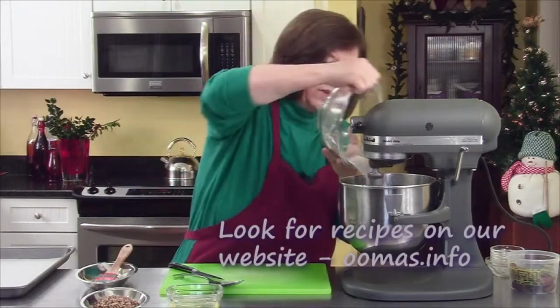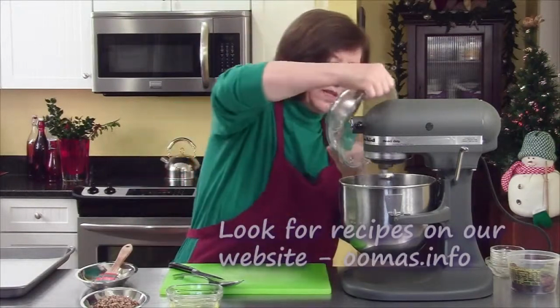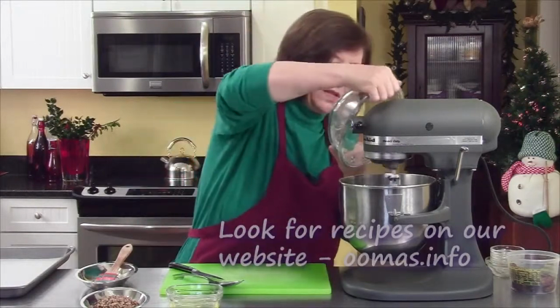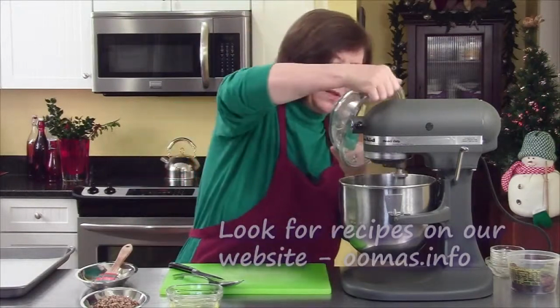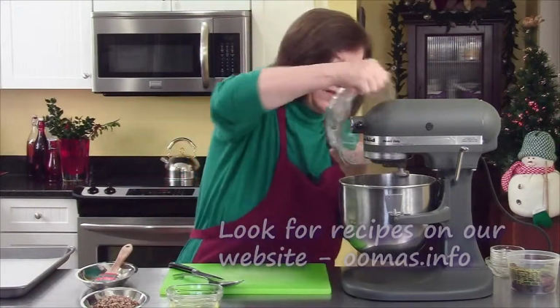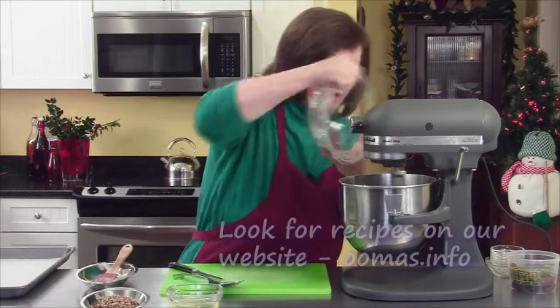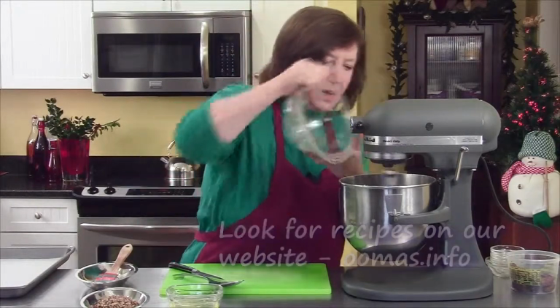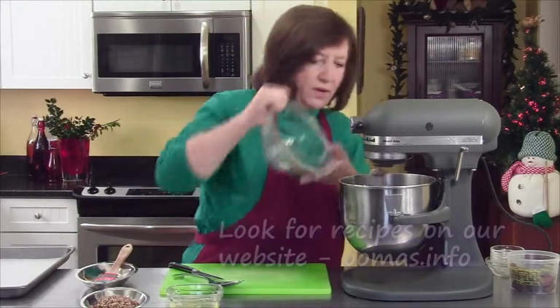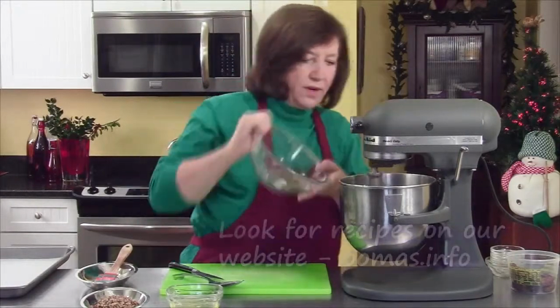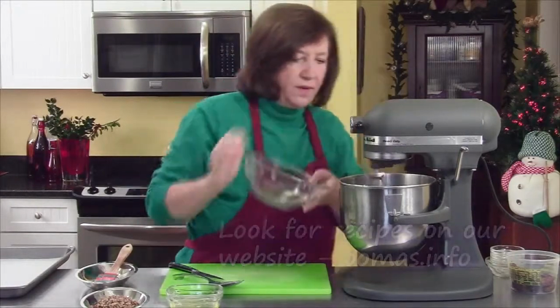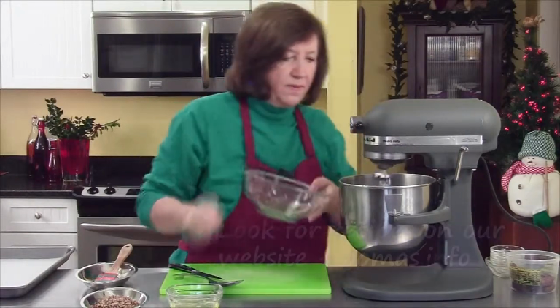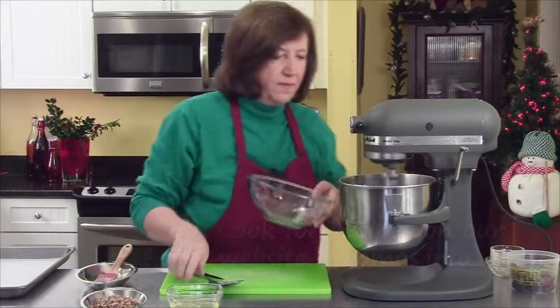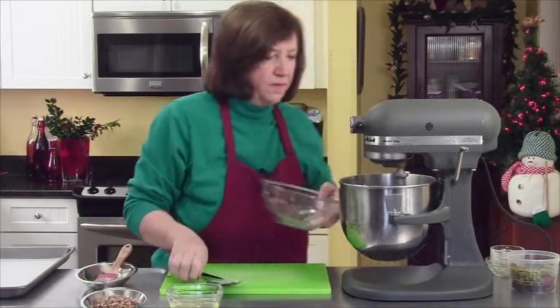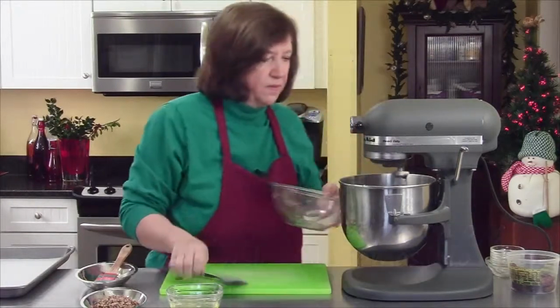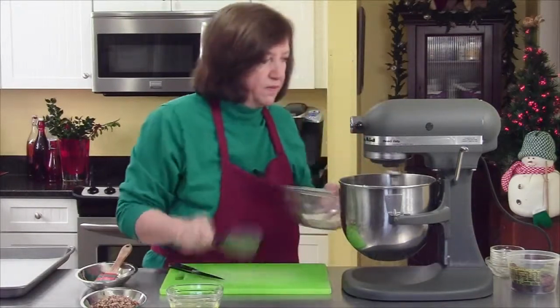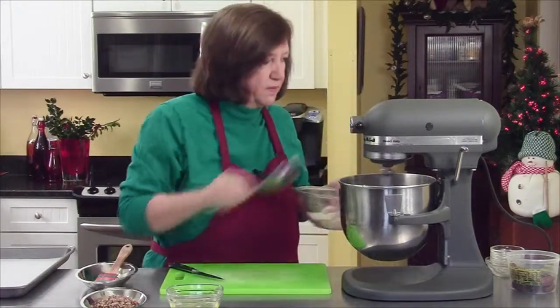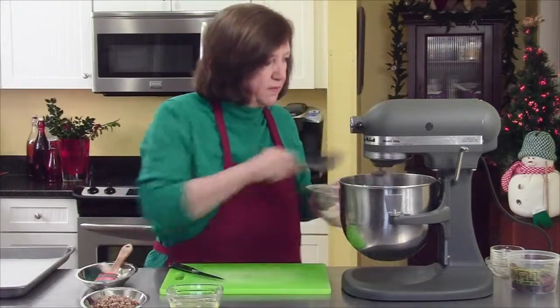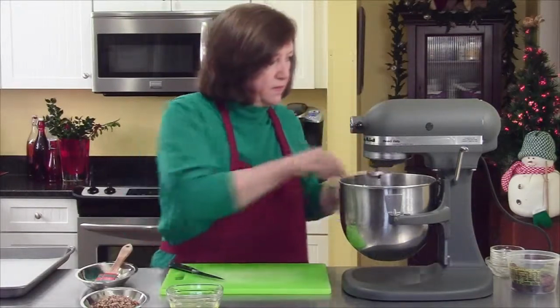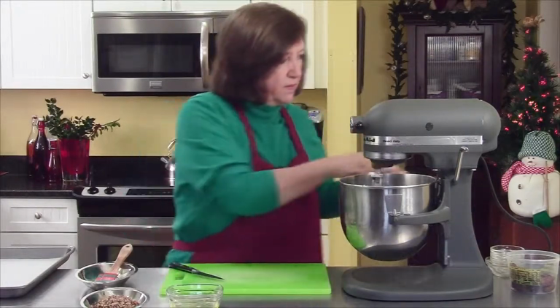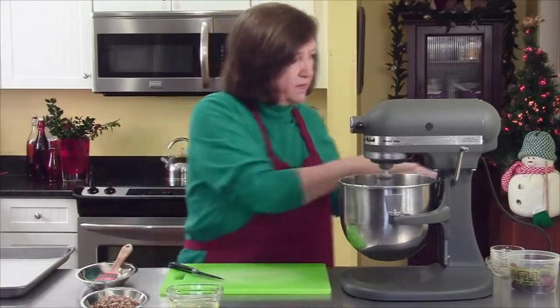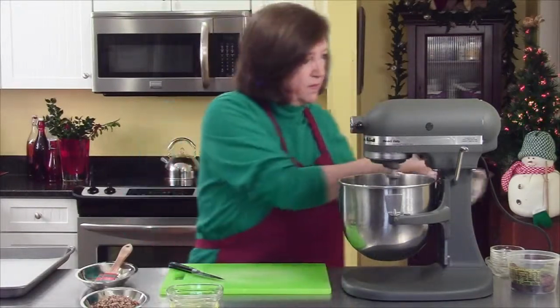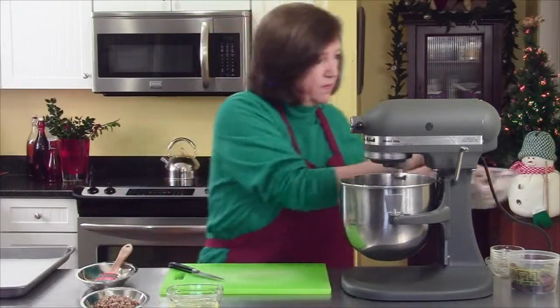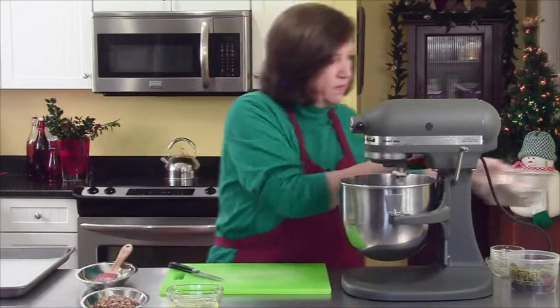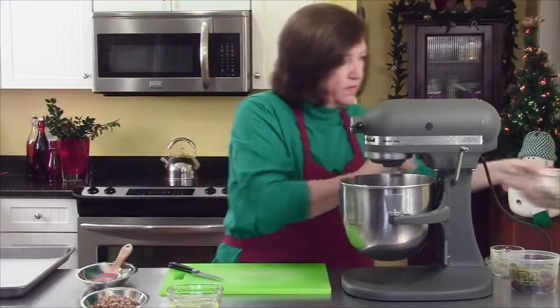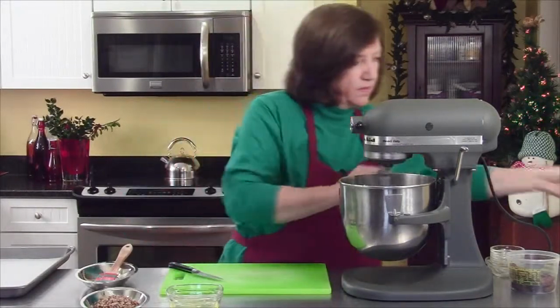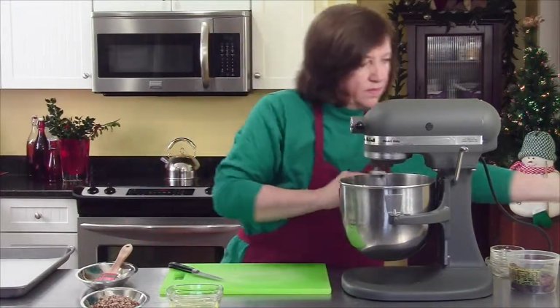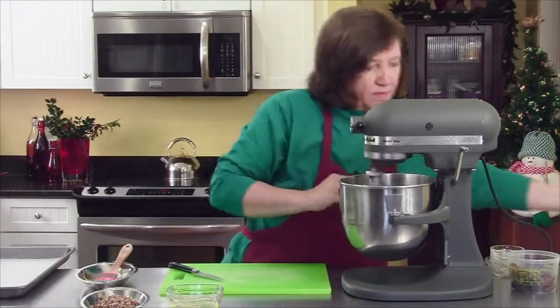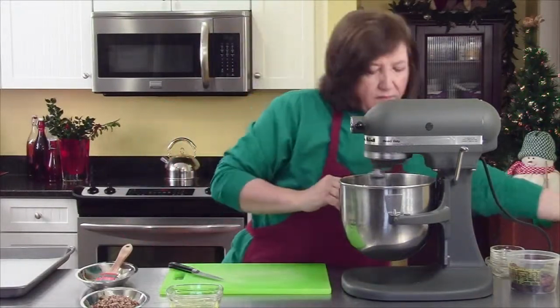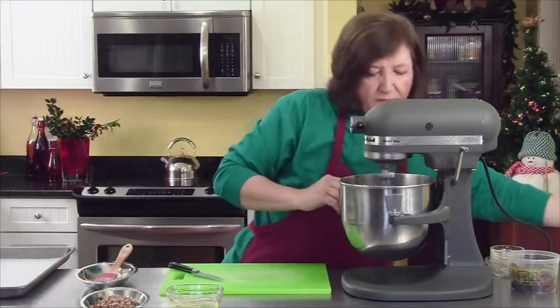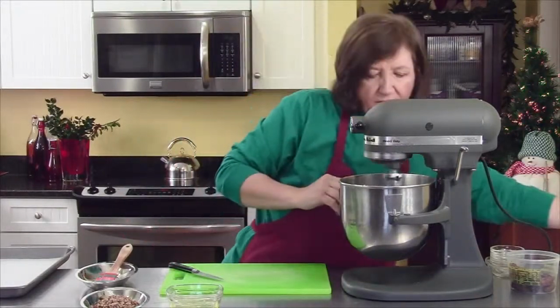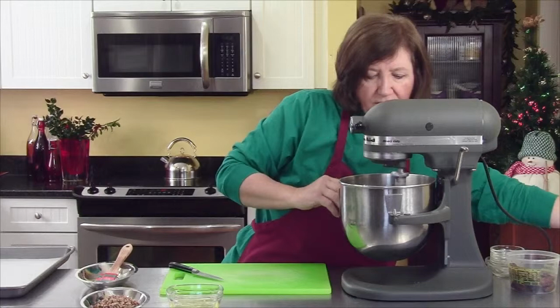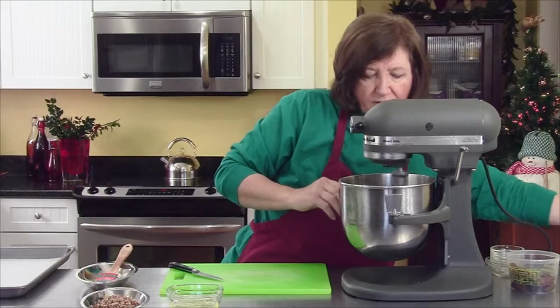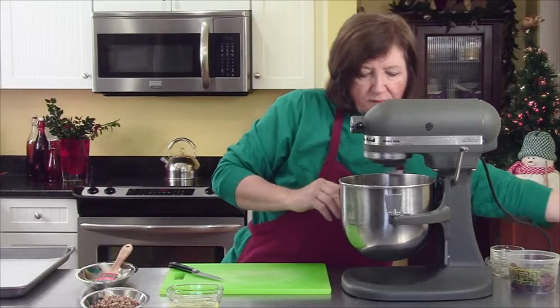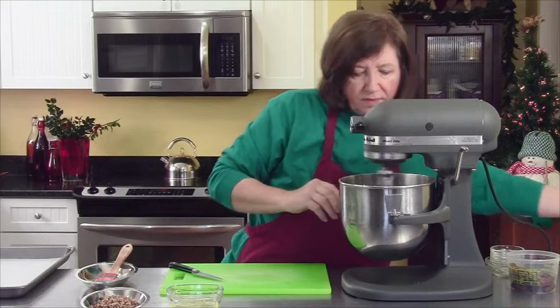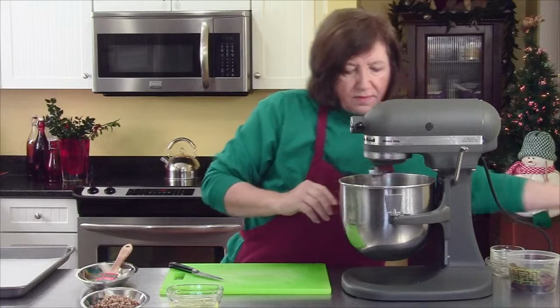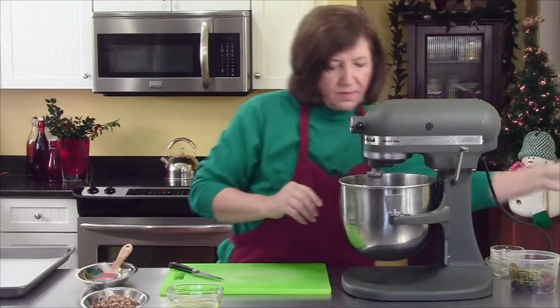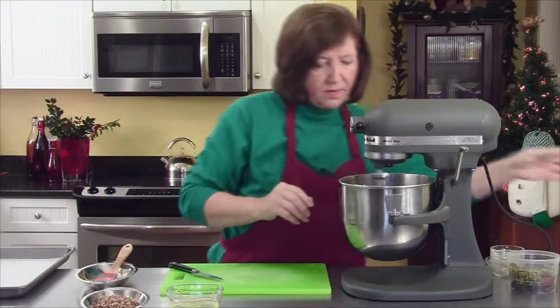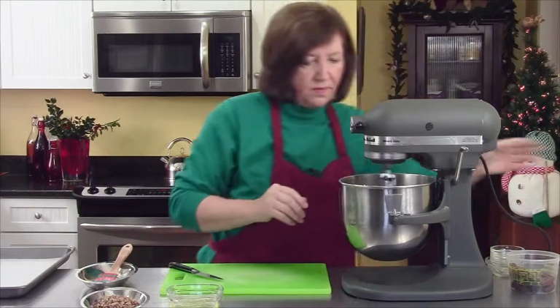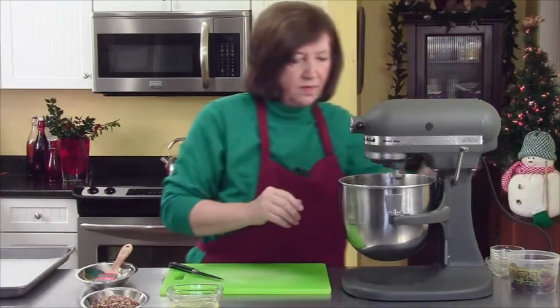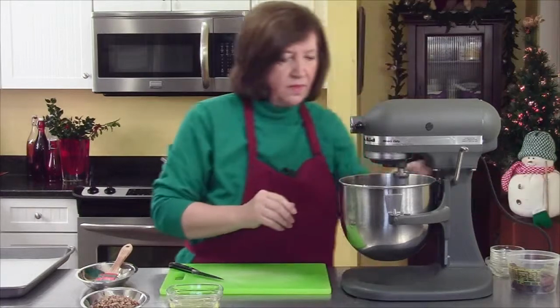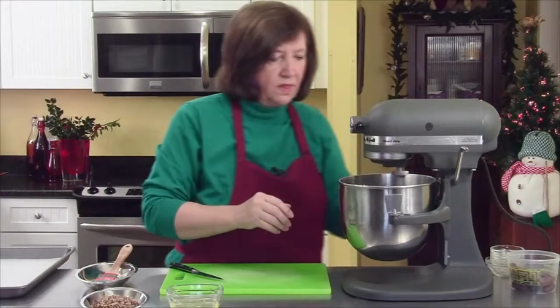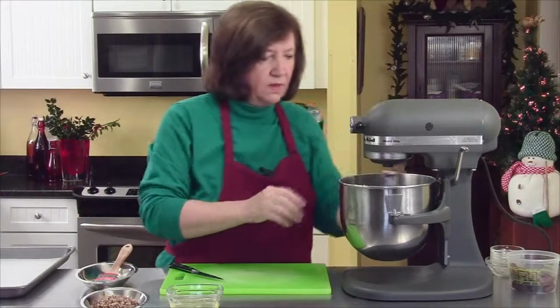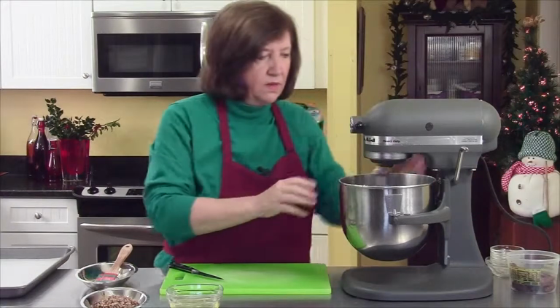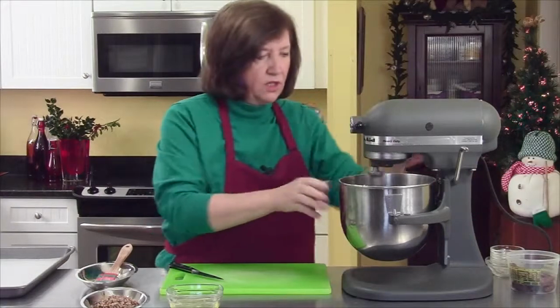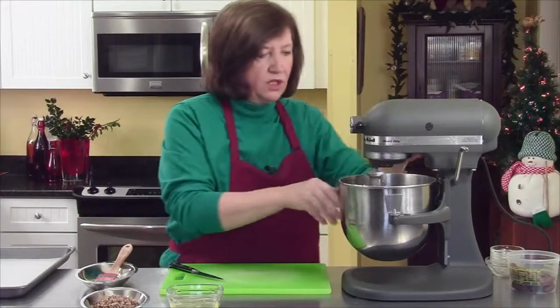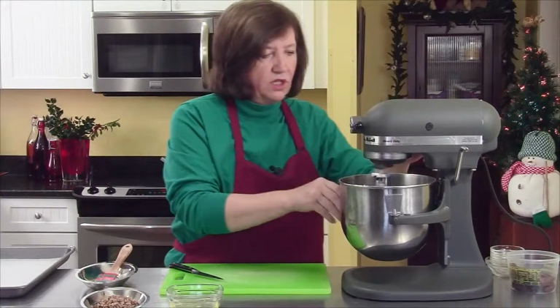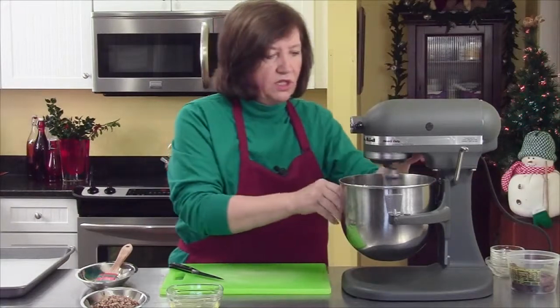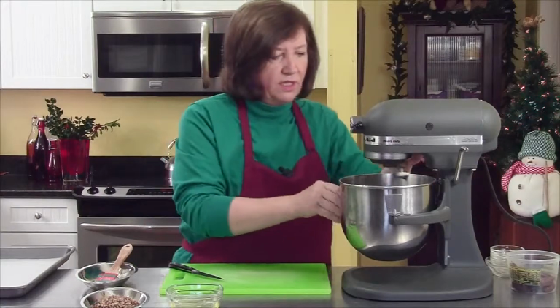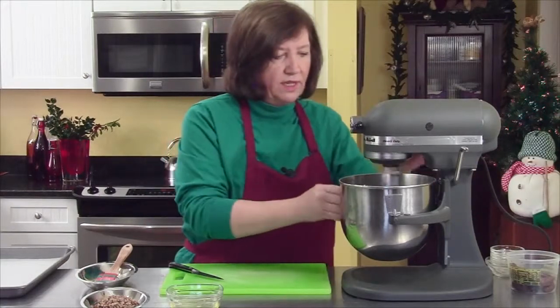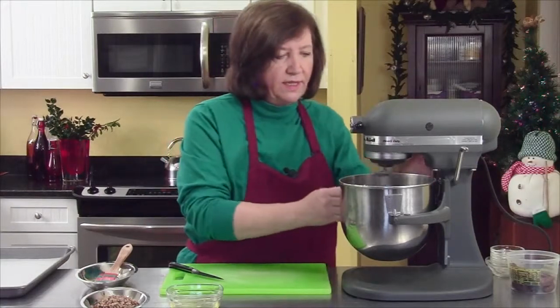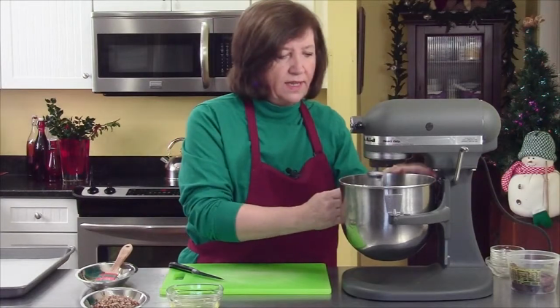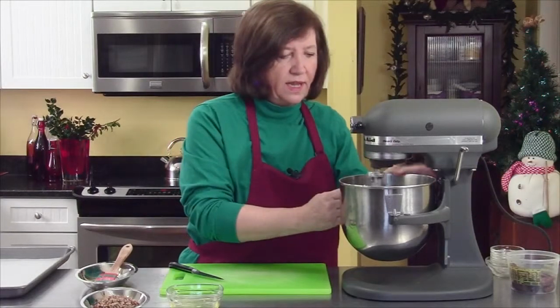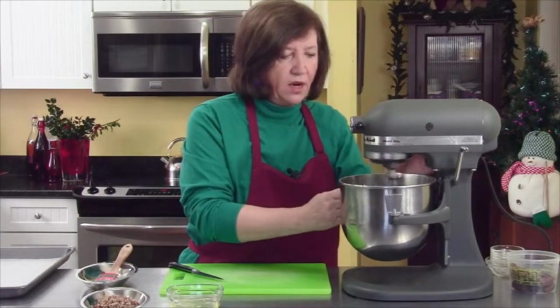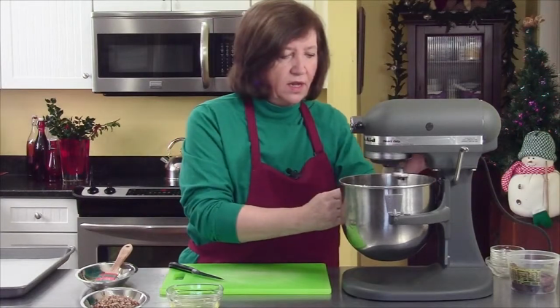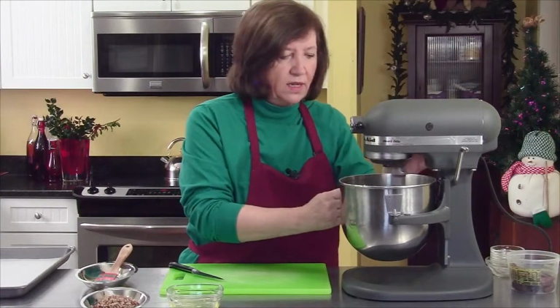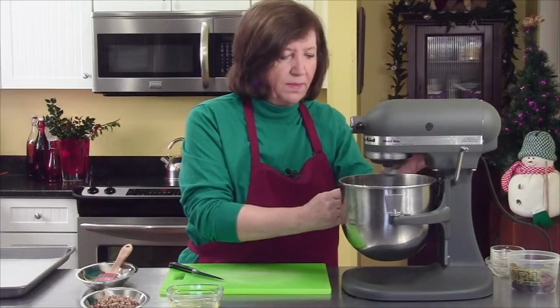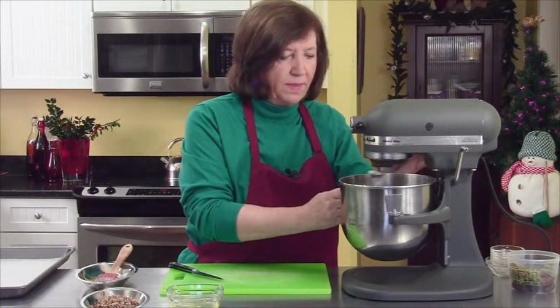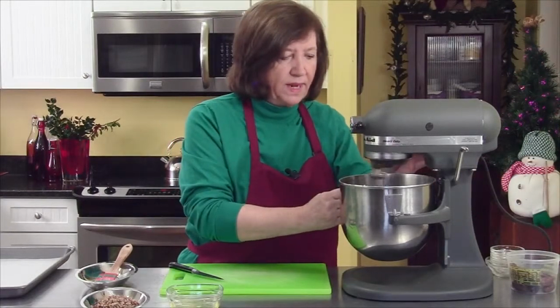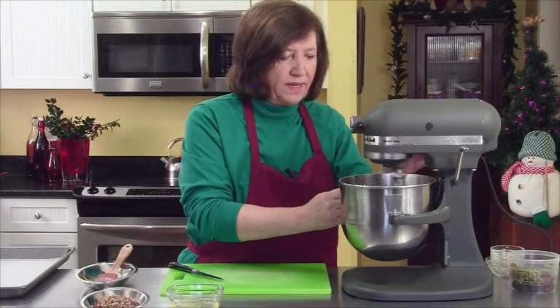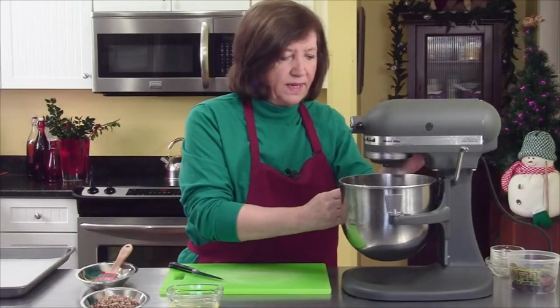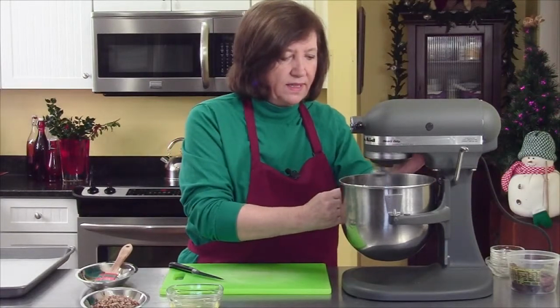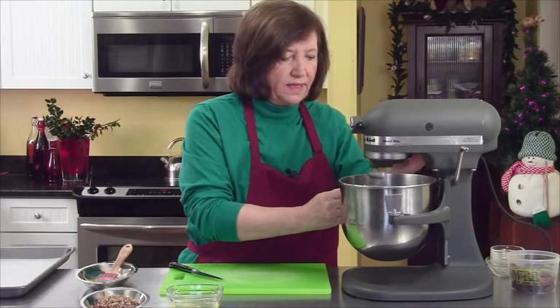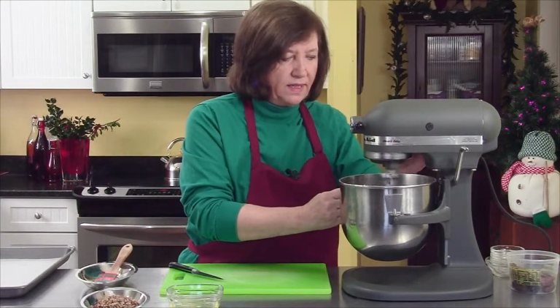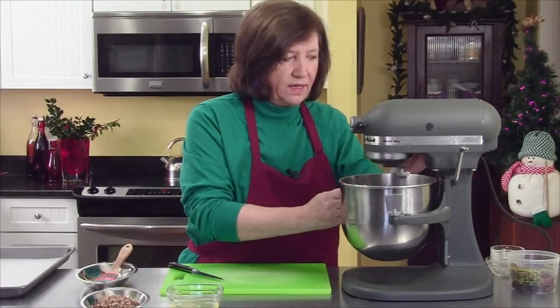The rest of the flour goes in. Just let that all combine nicely.